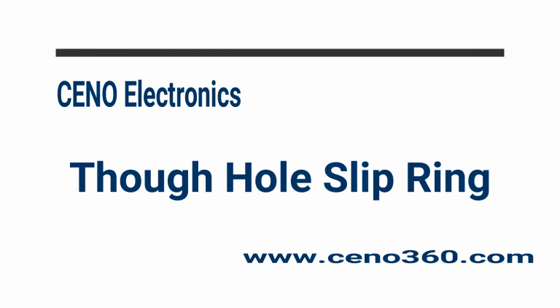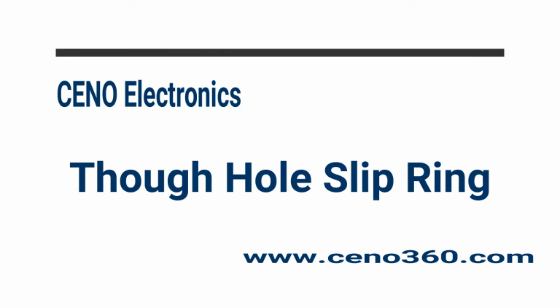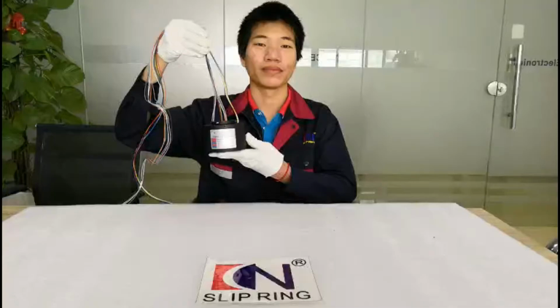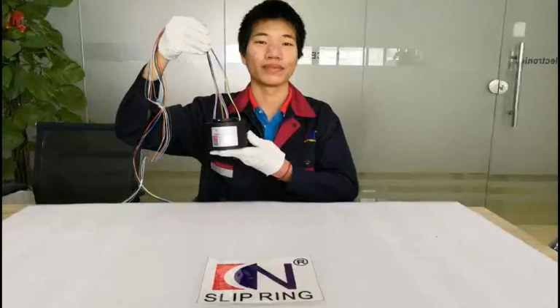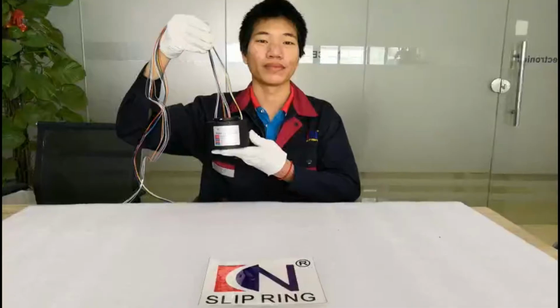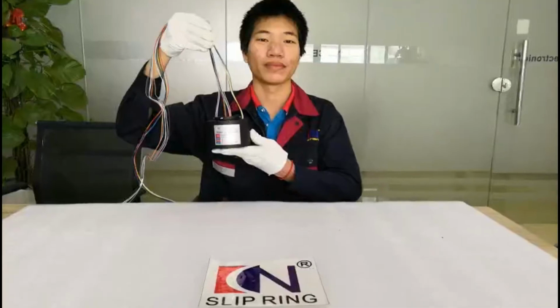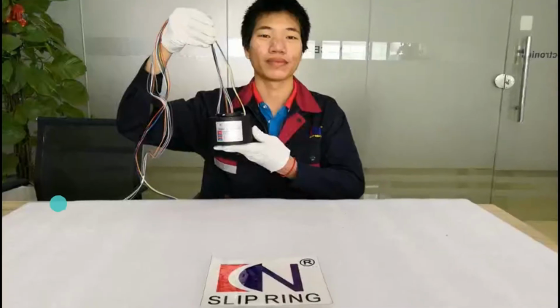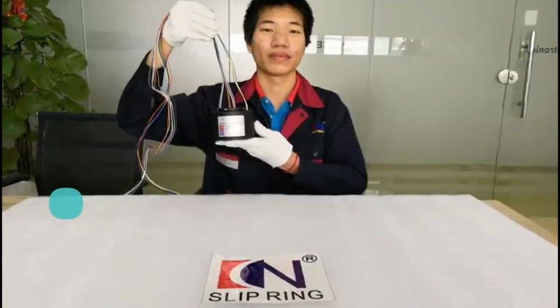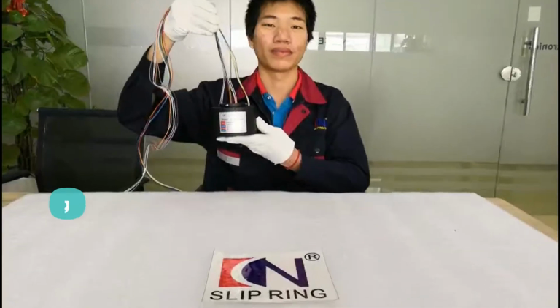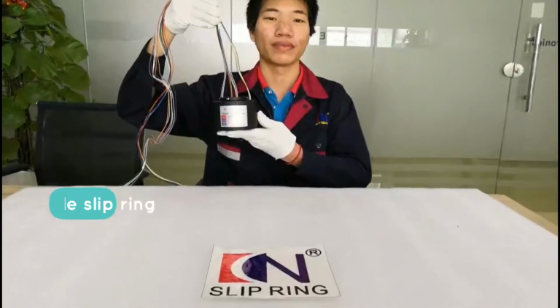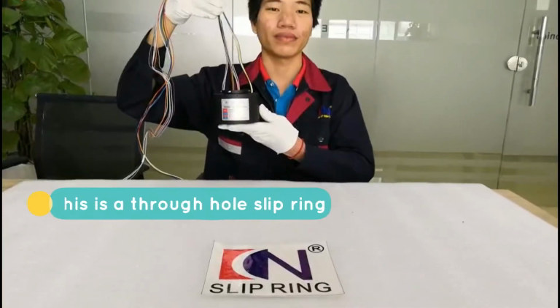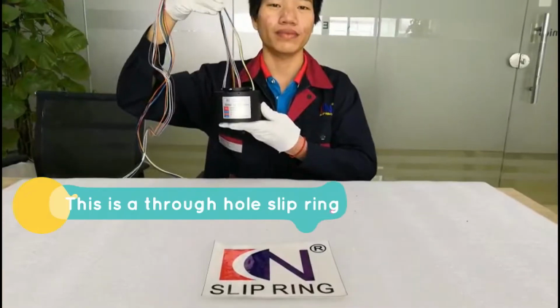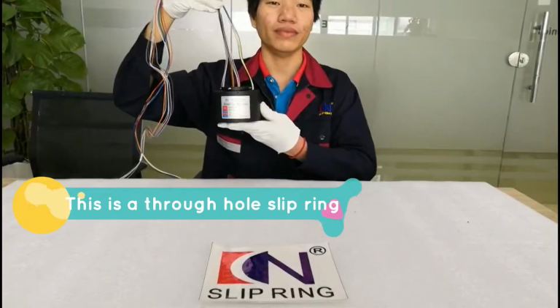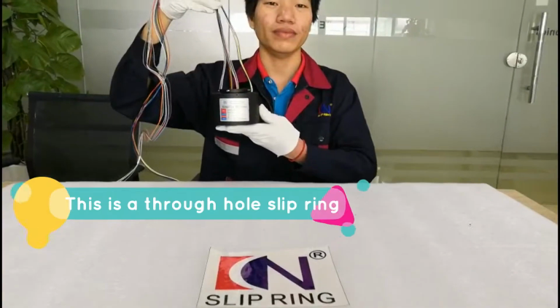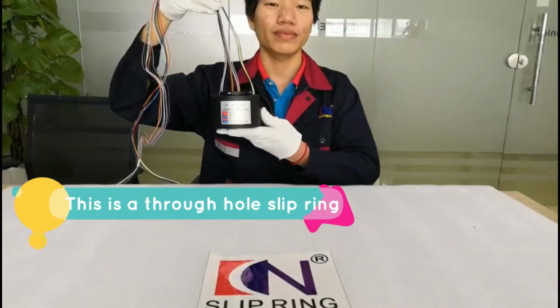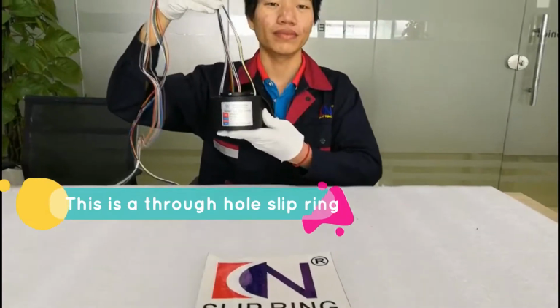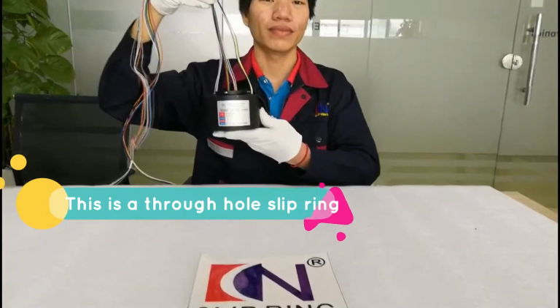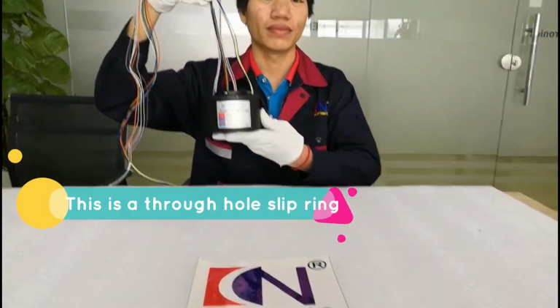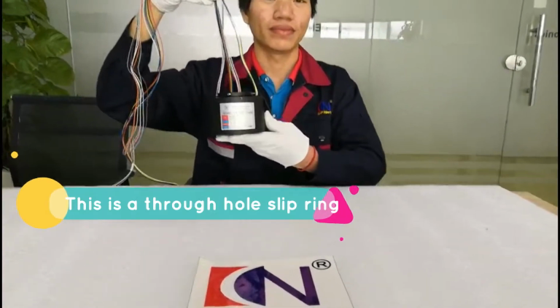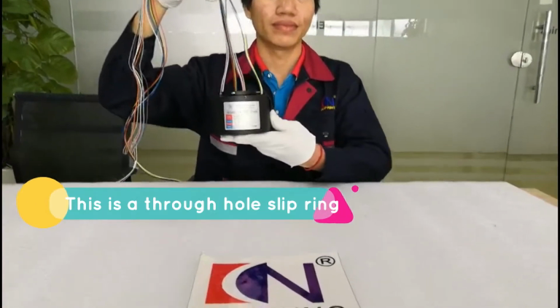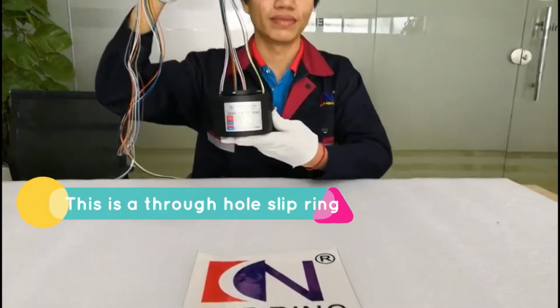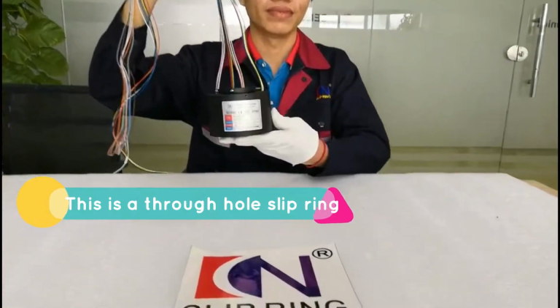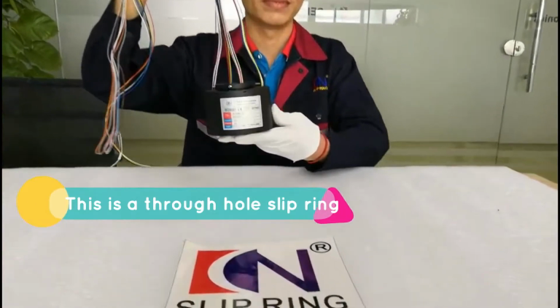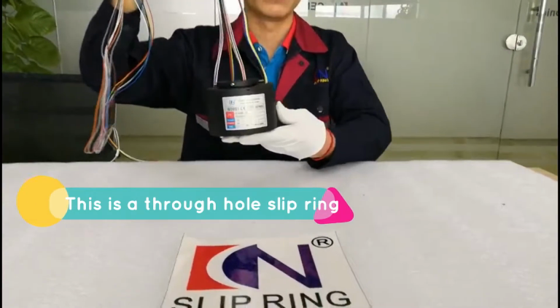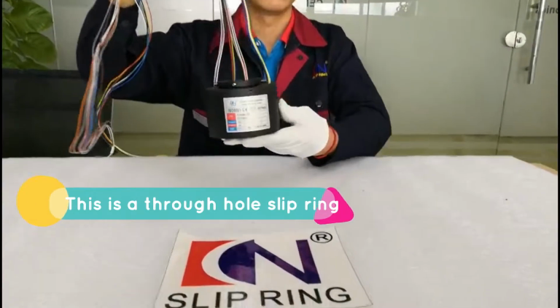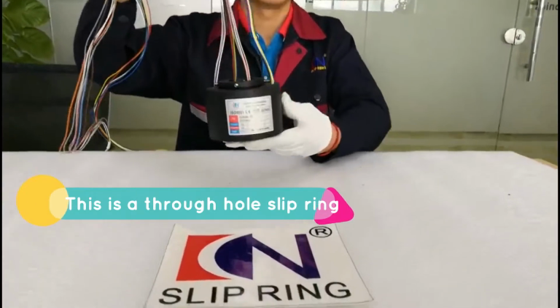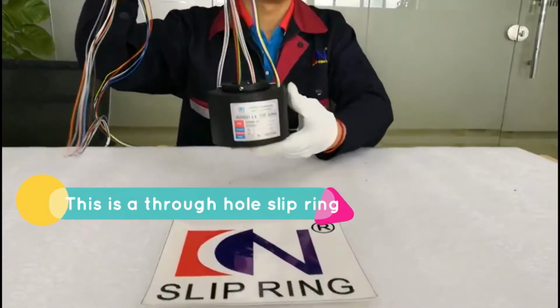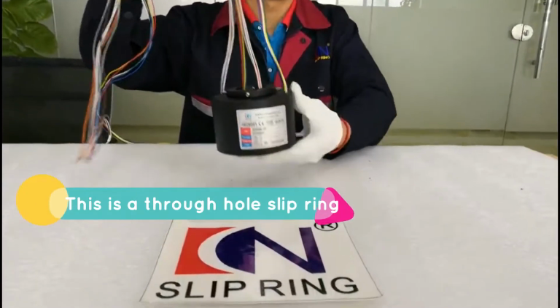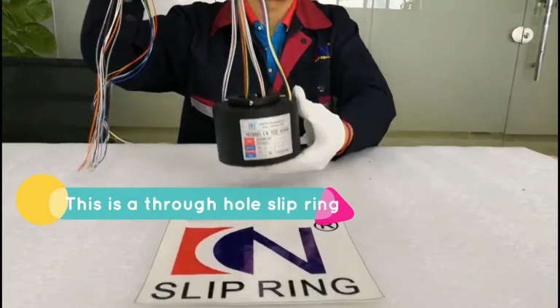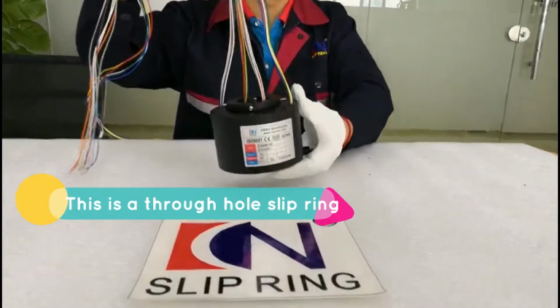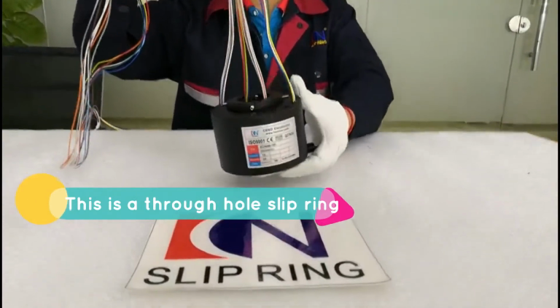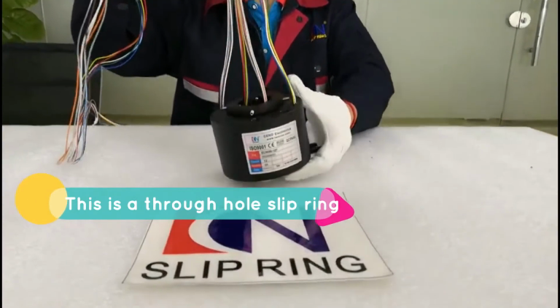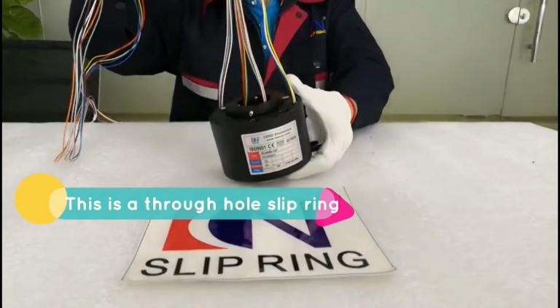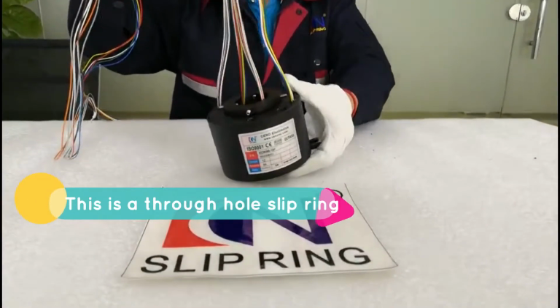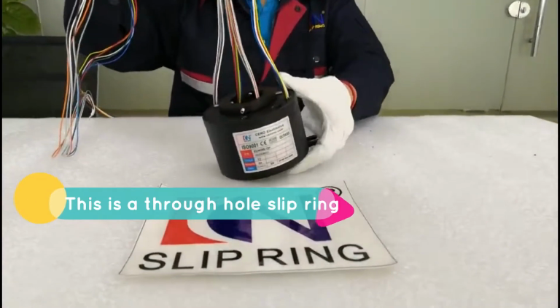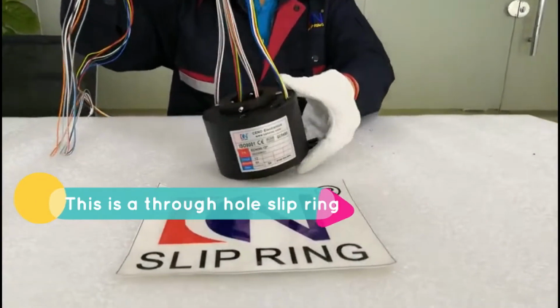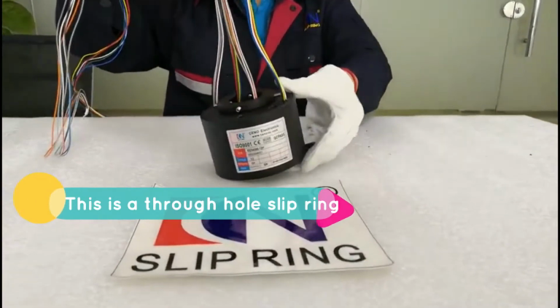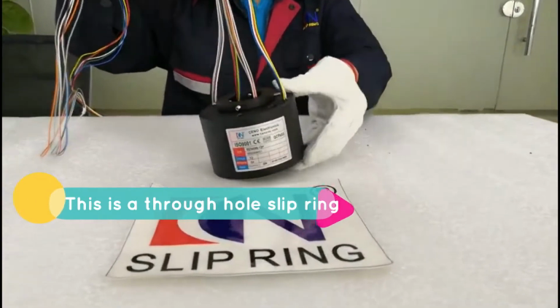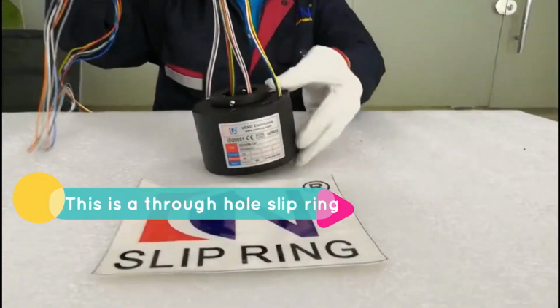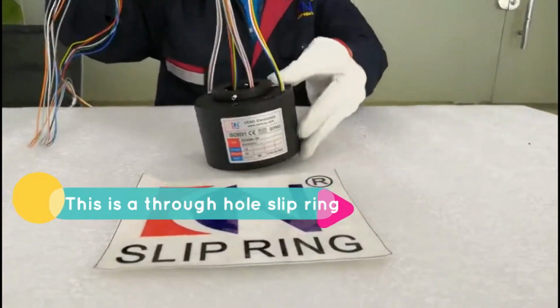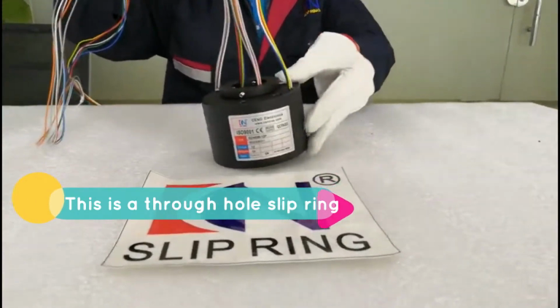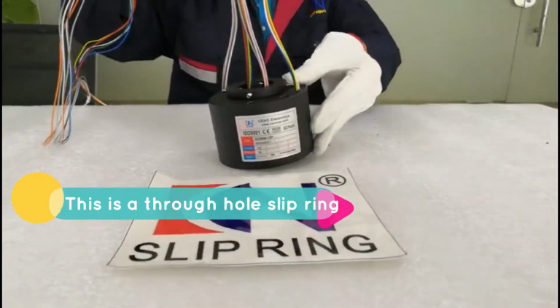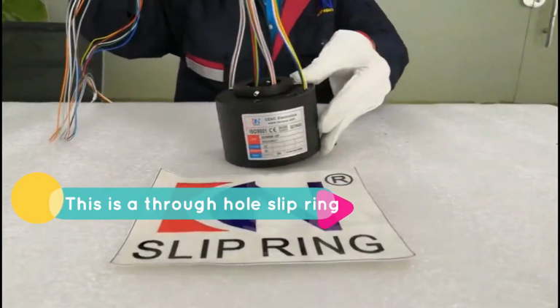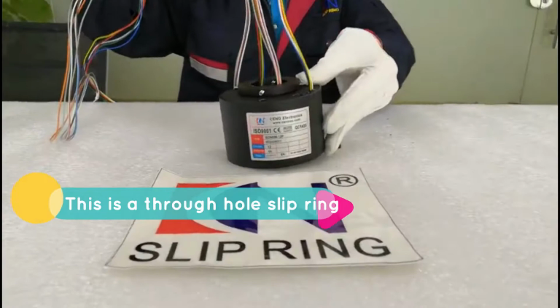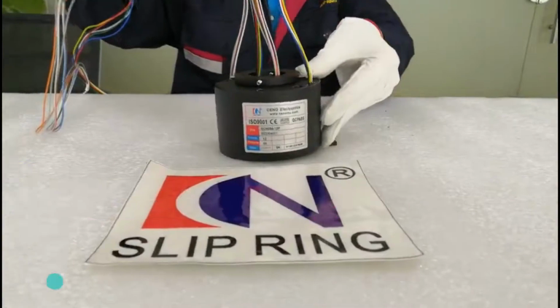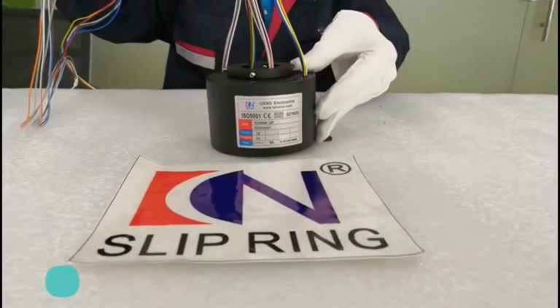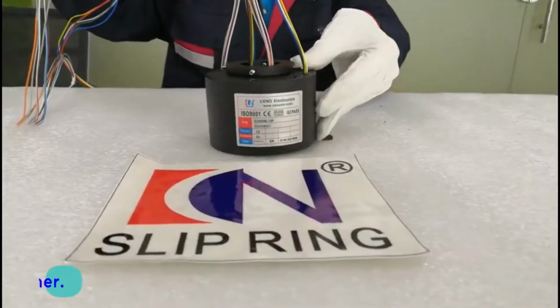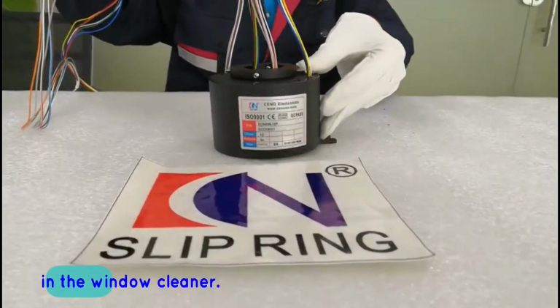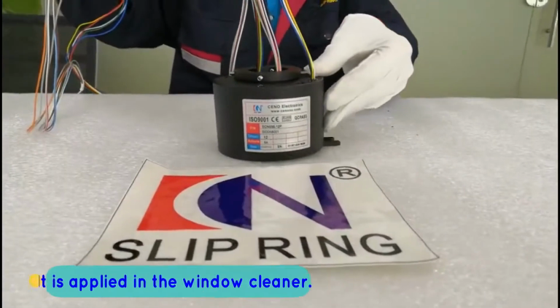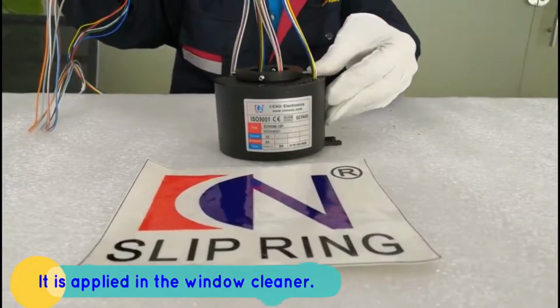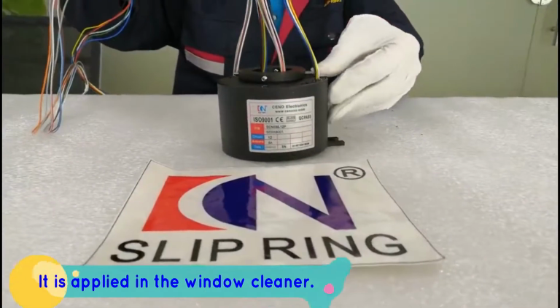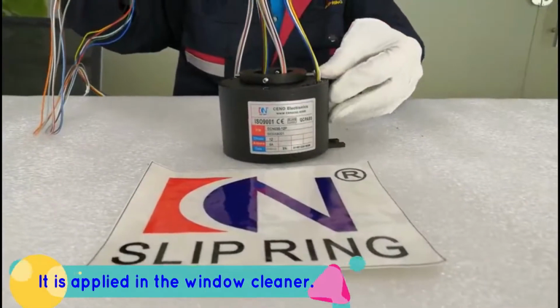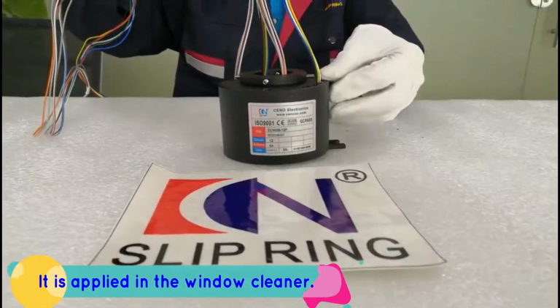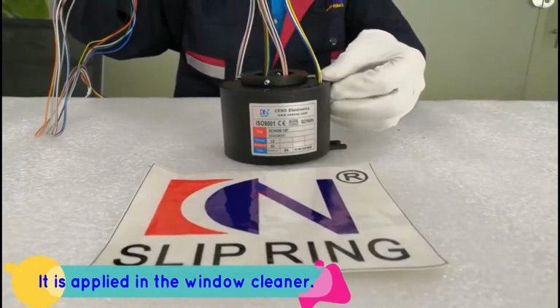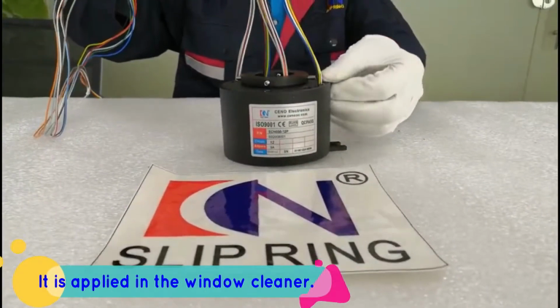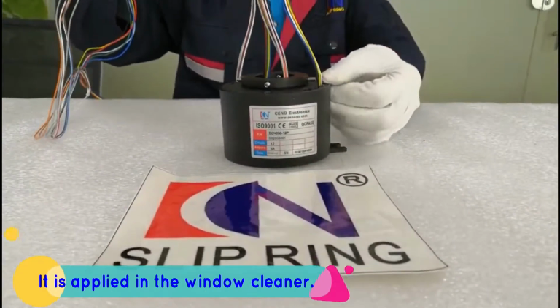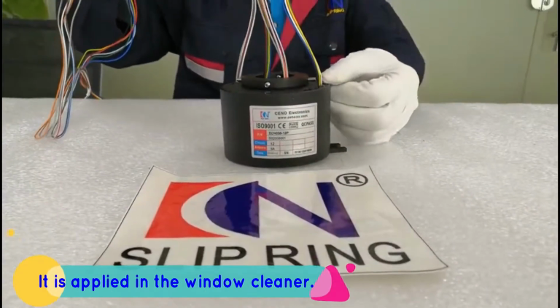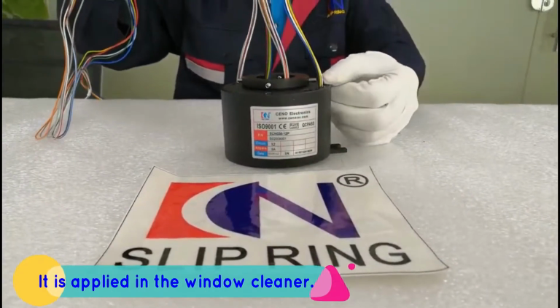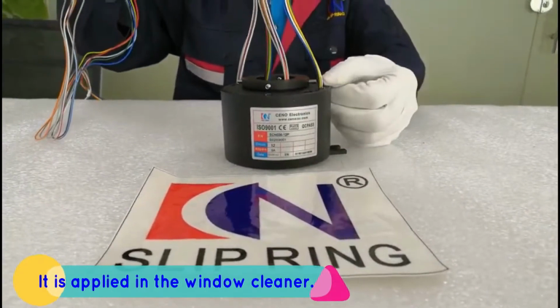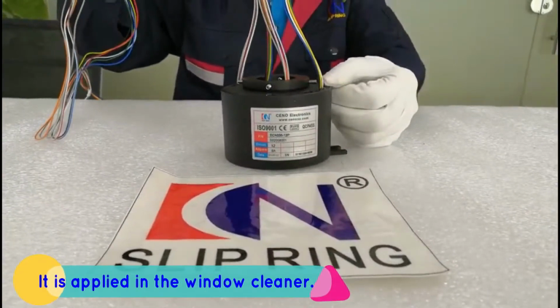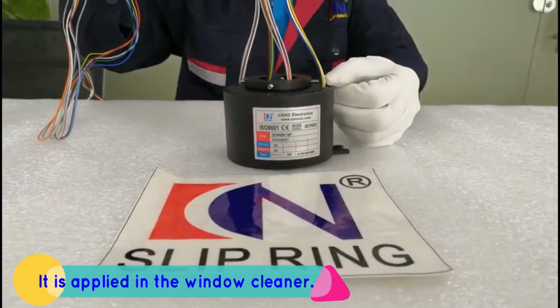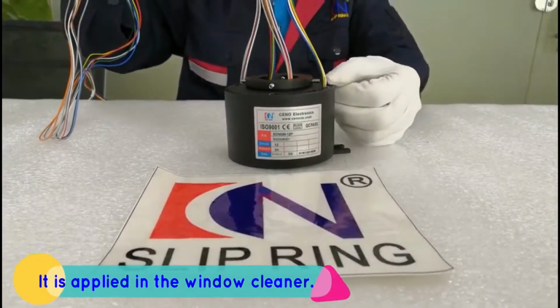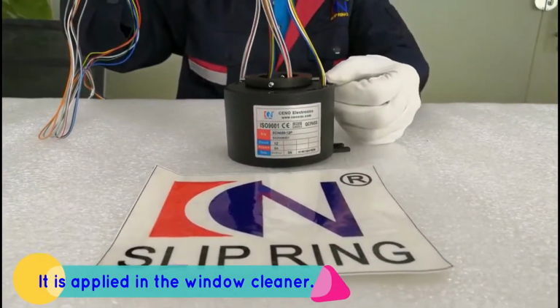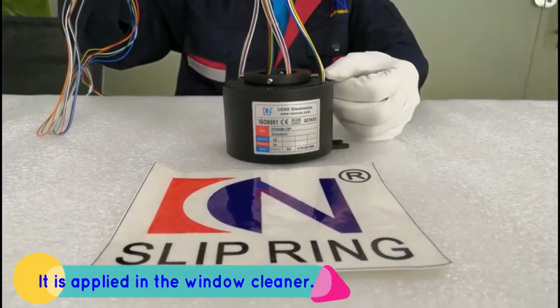This is a slow hole slip ring. It is applied in the window cleaner.